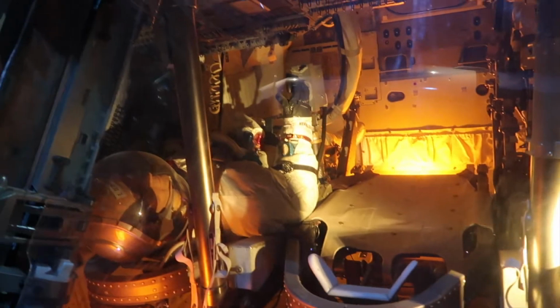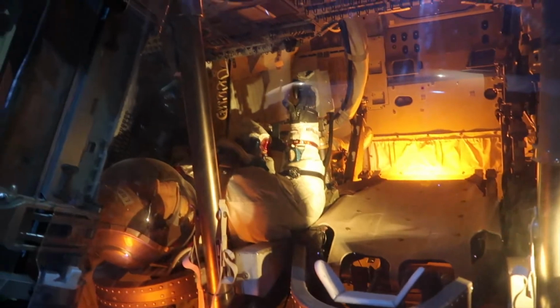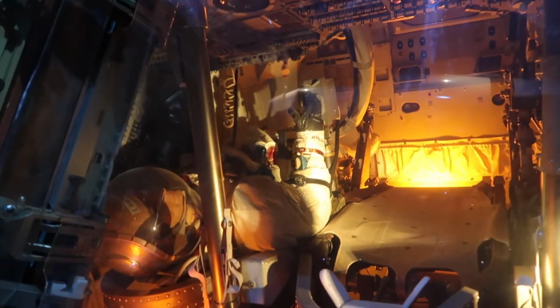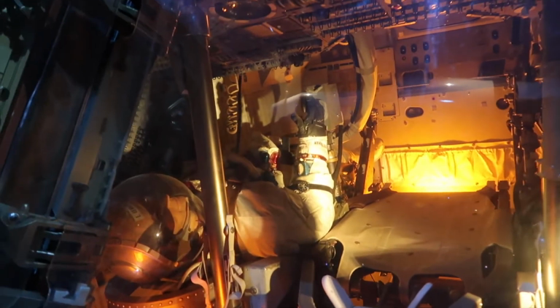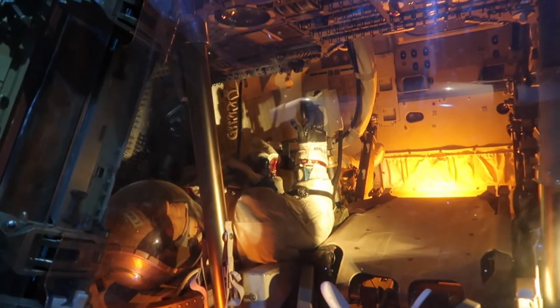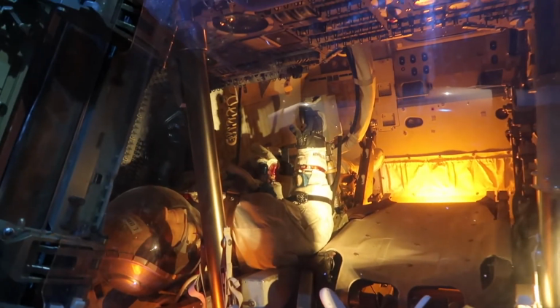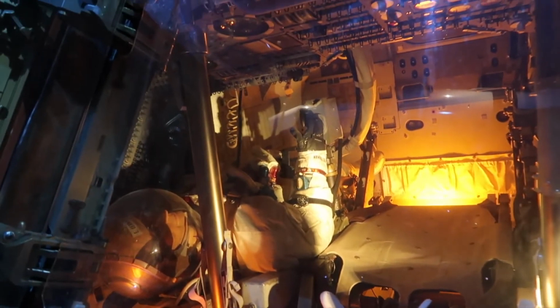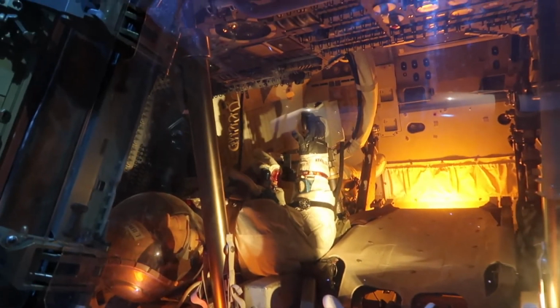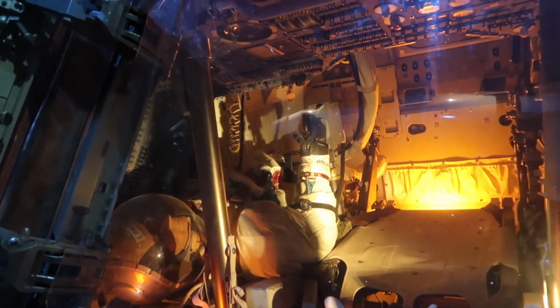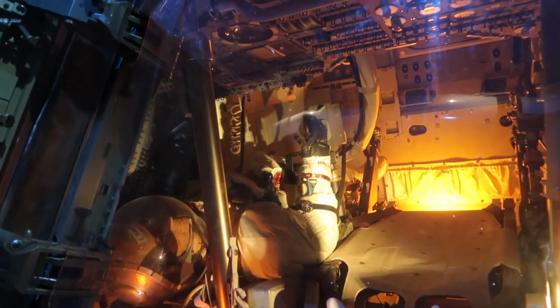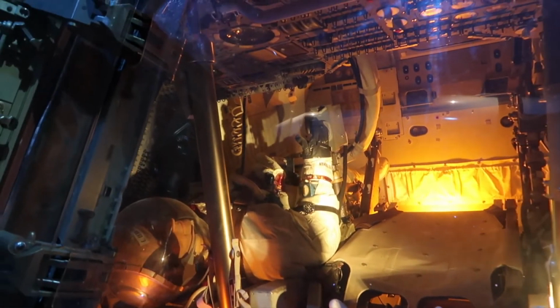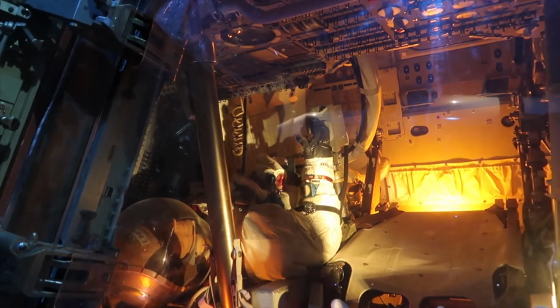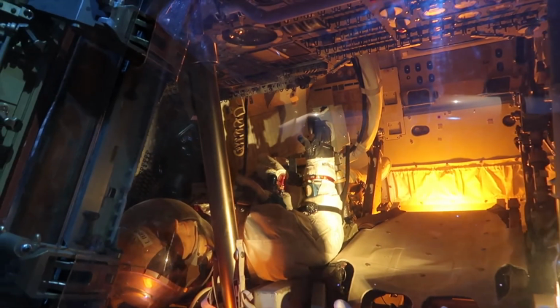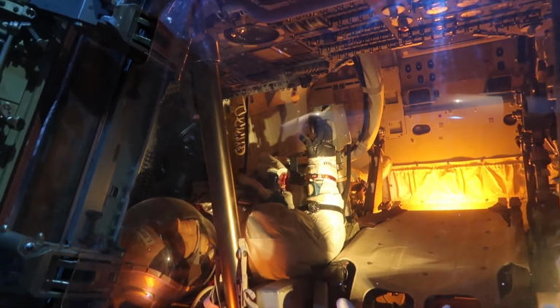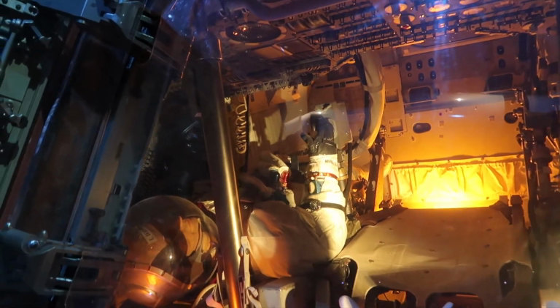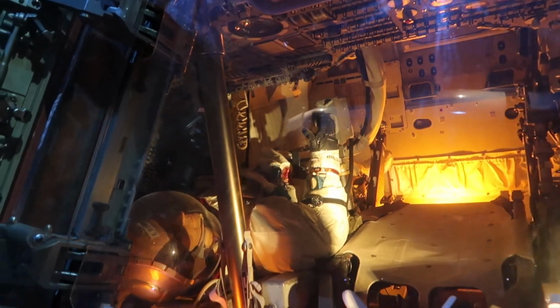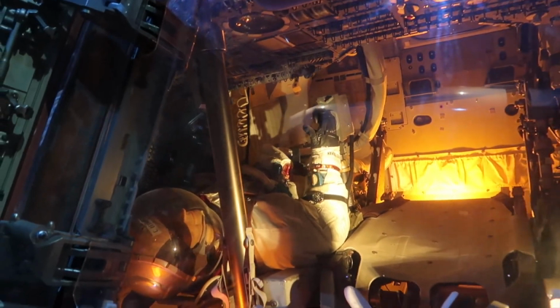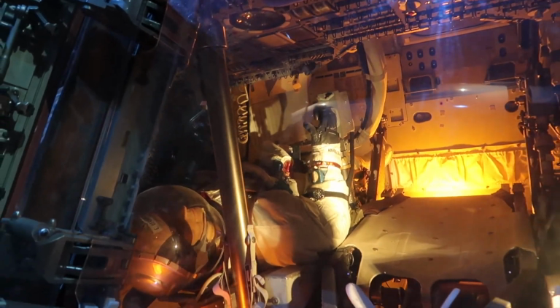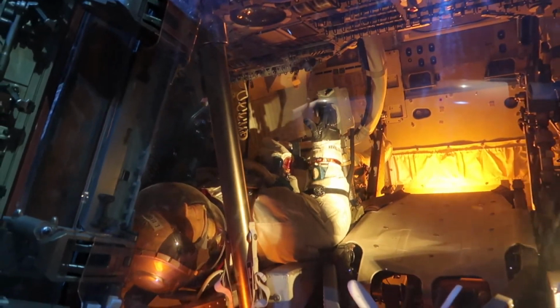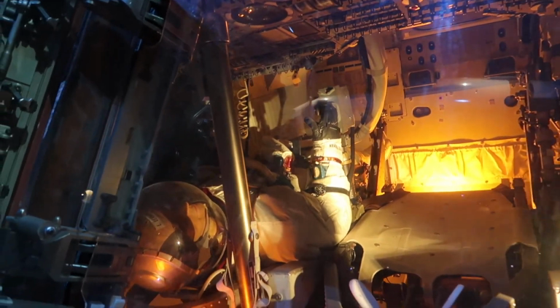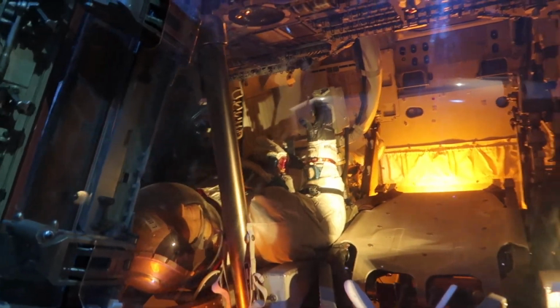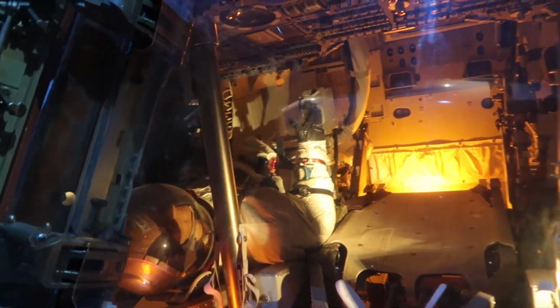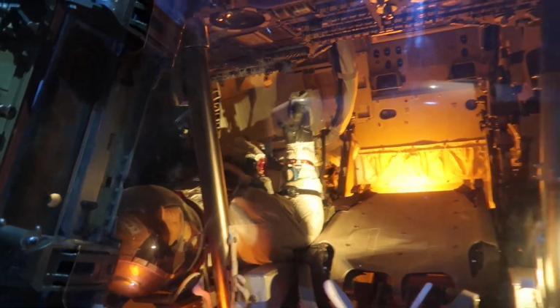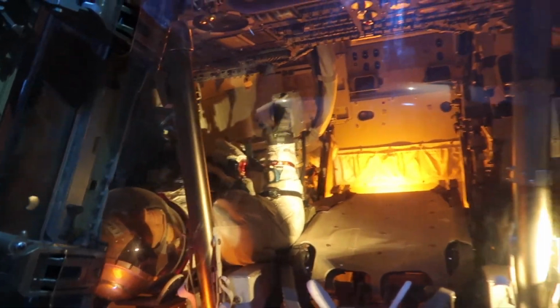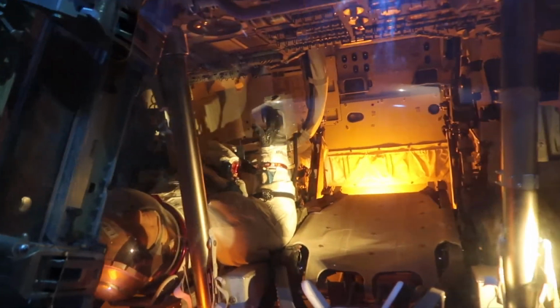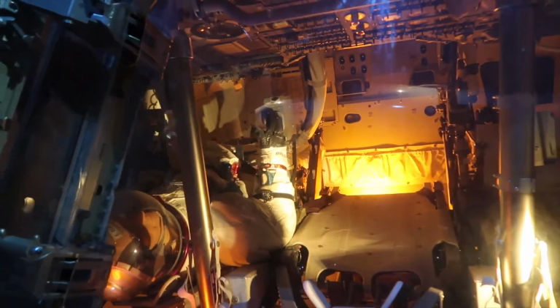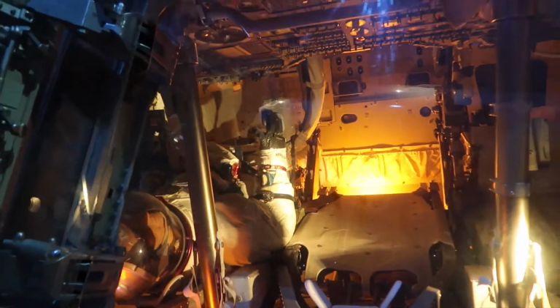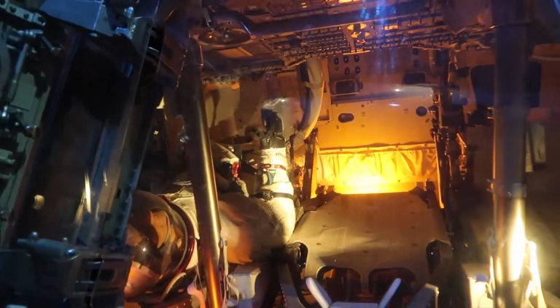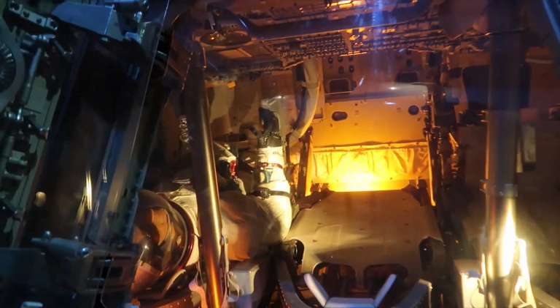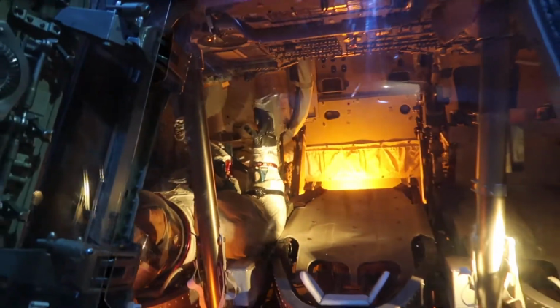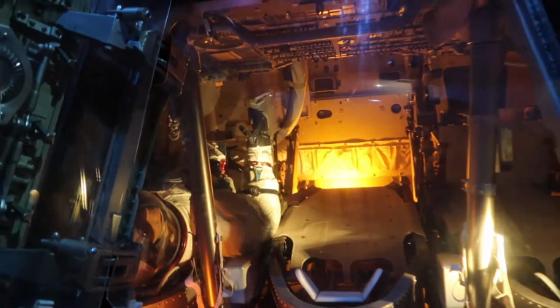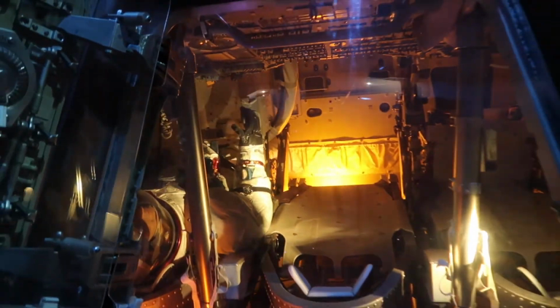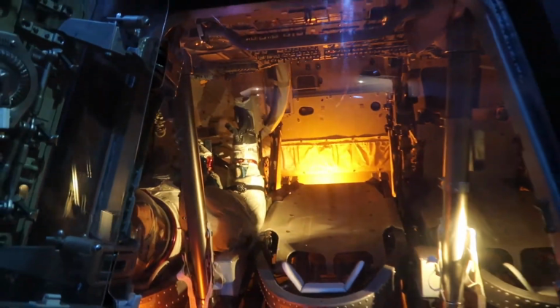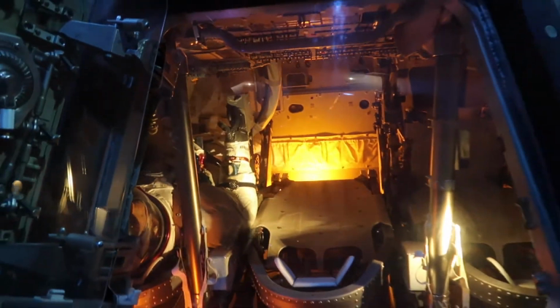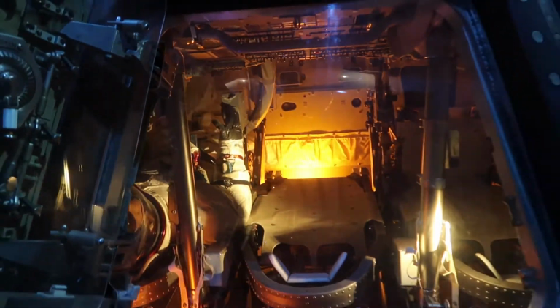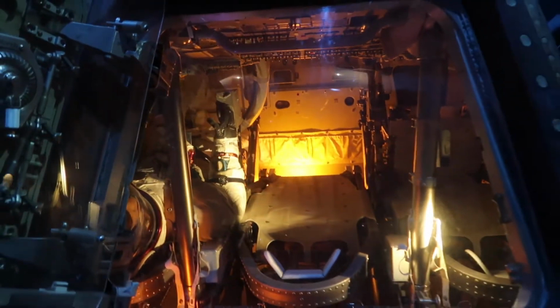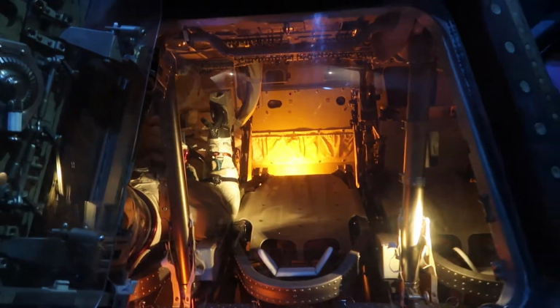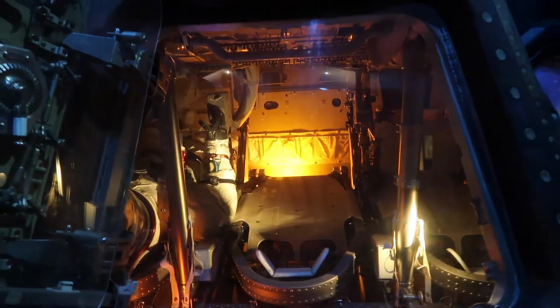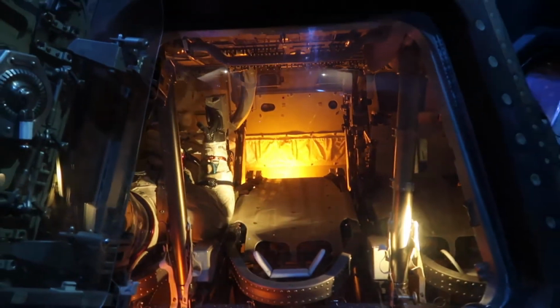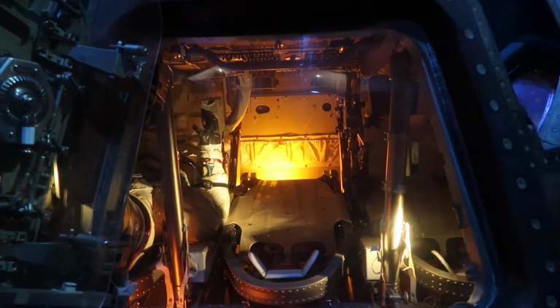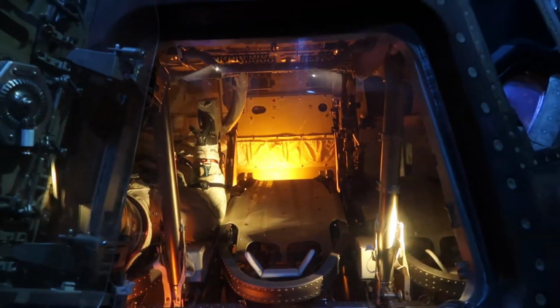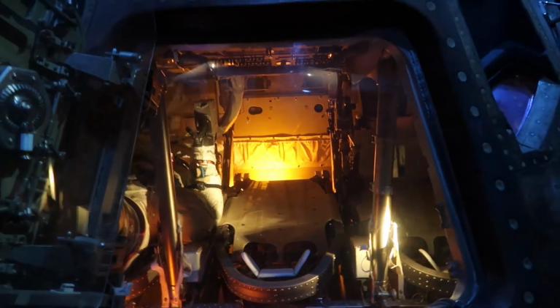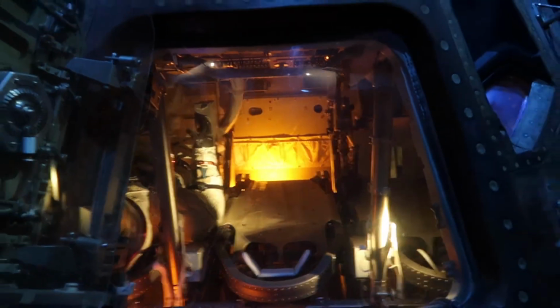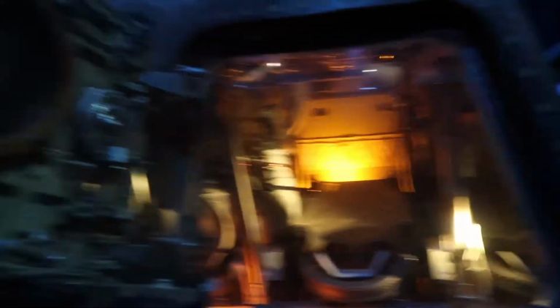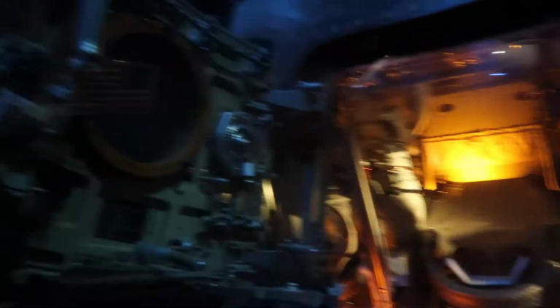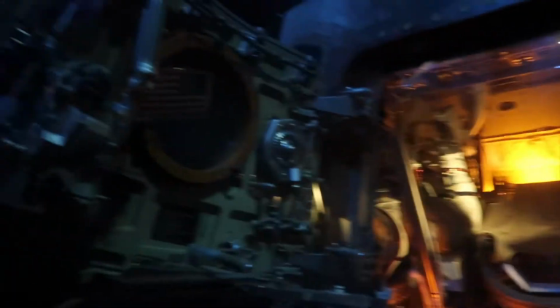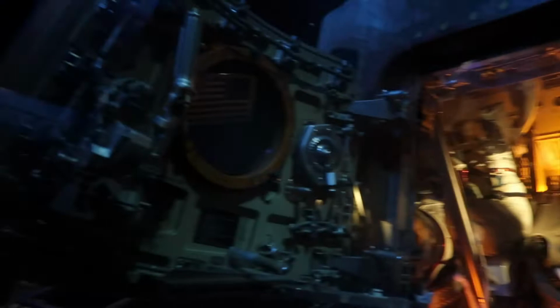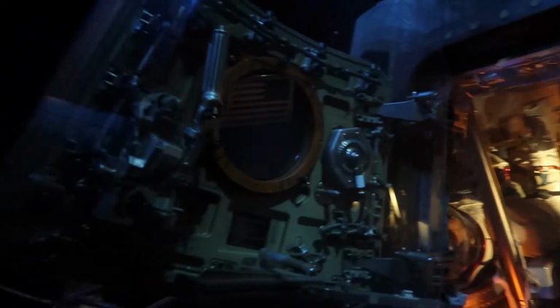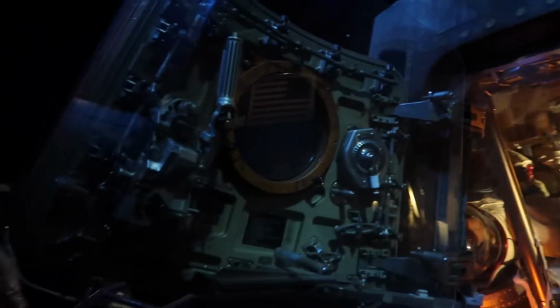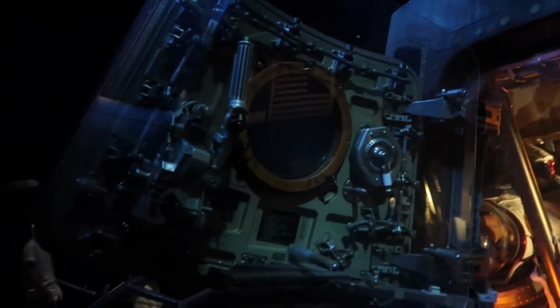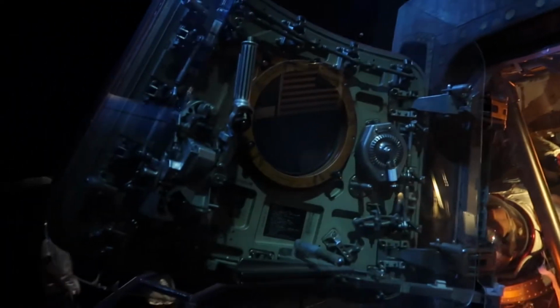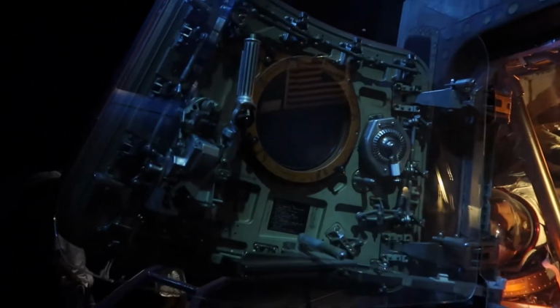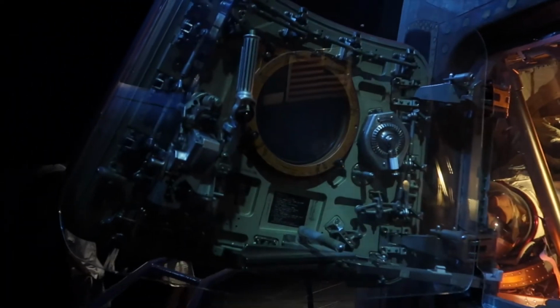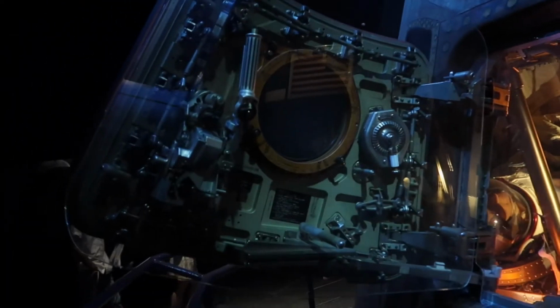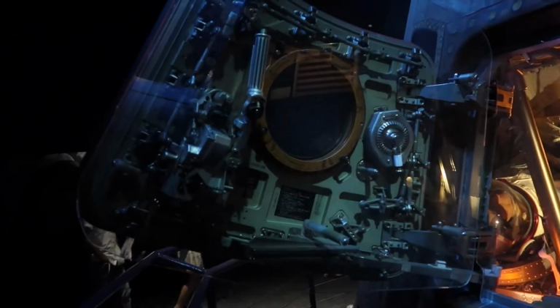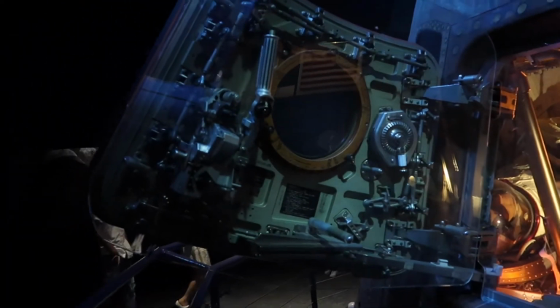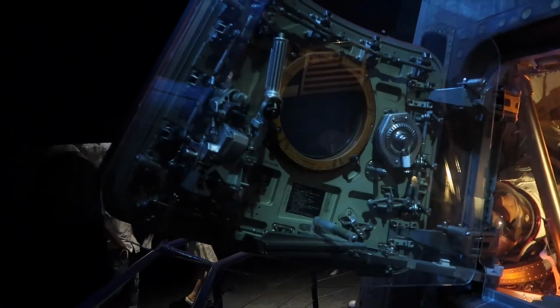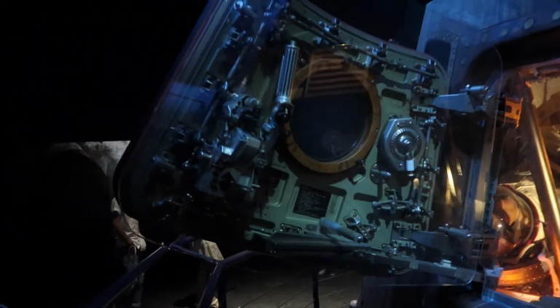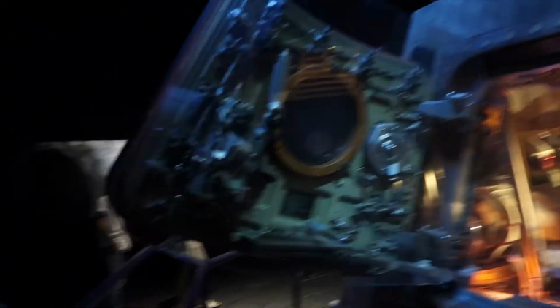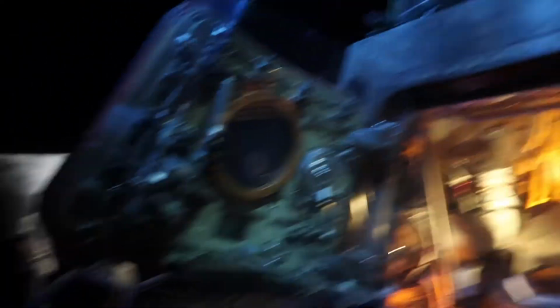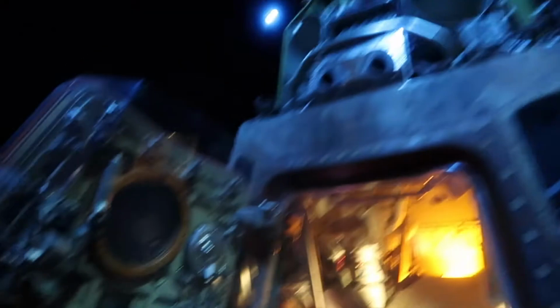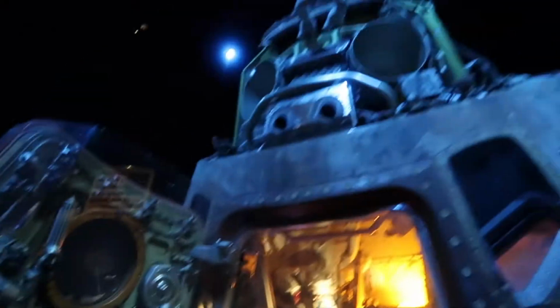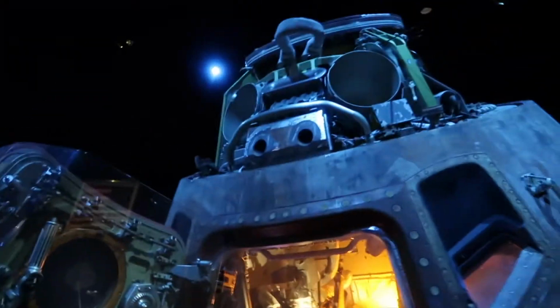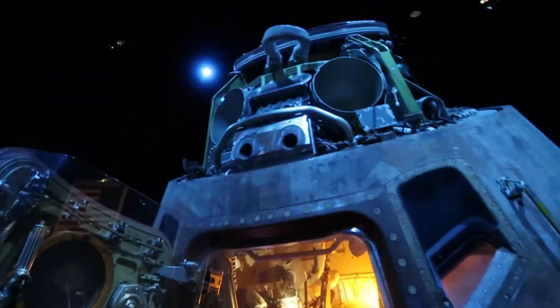Sure is tight in there. I know — I couldn't fit. I would get scared because I would be claustrophobic.